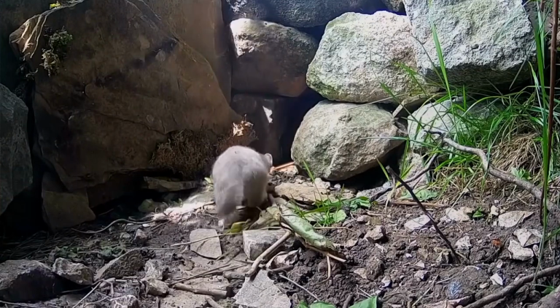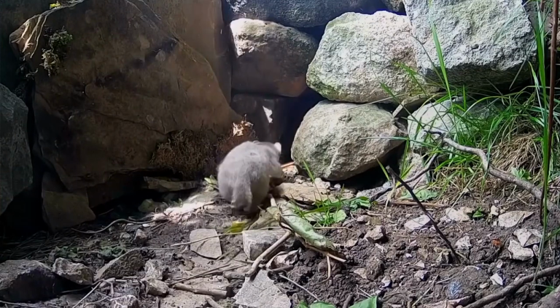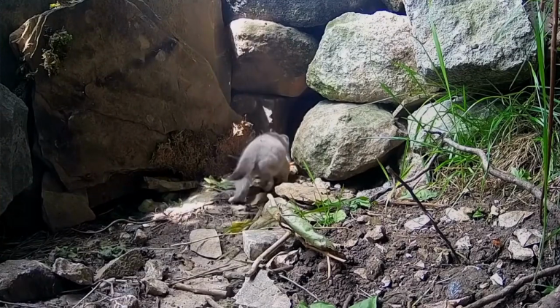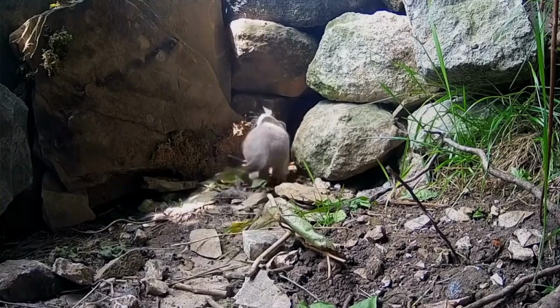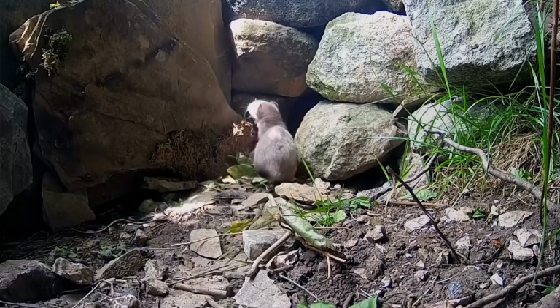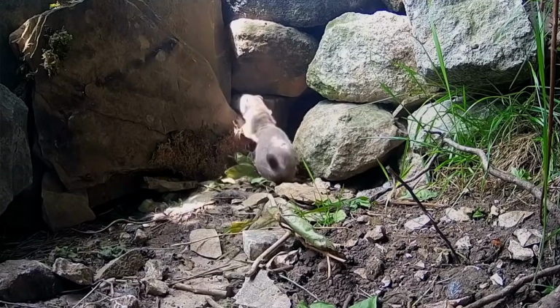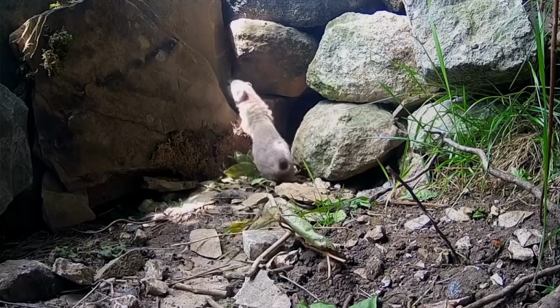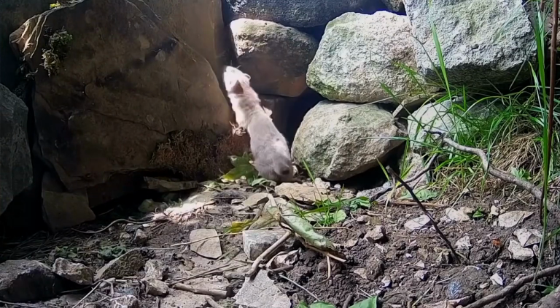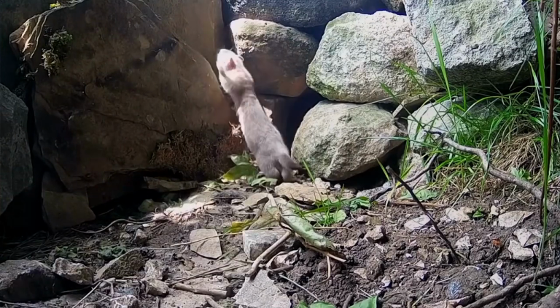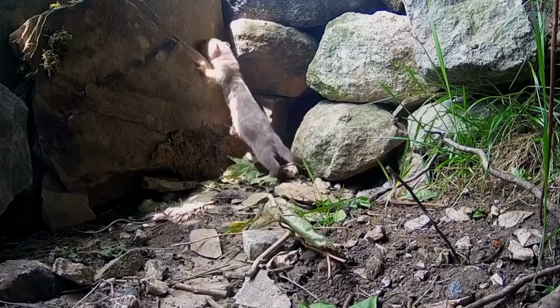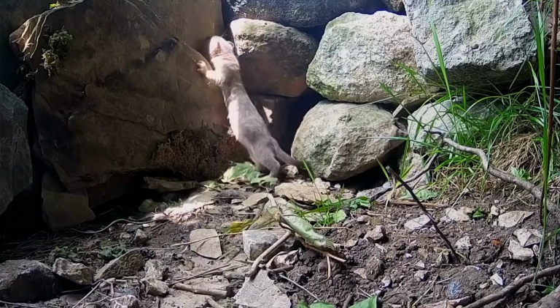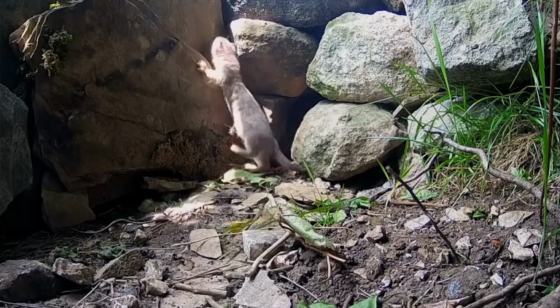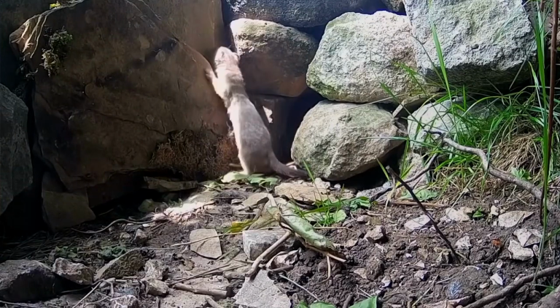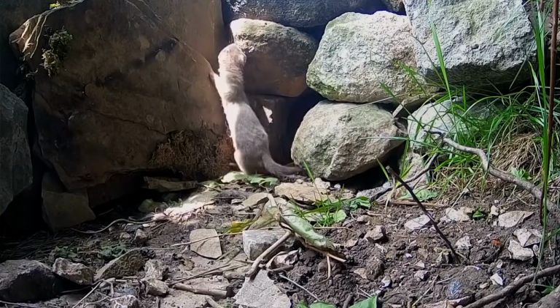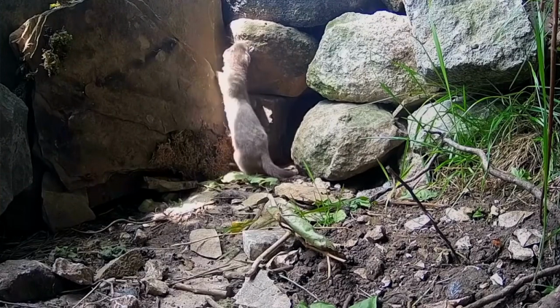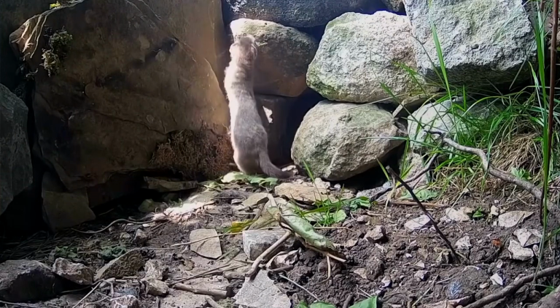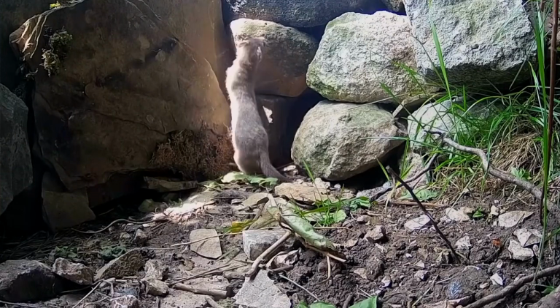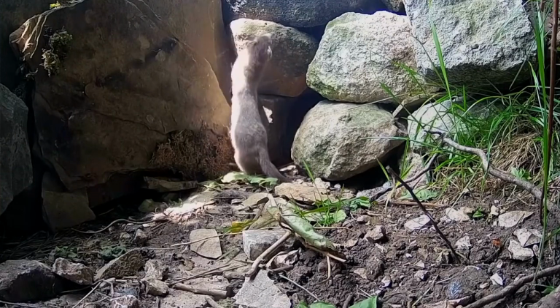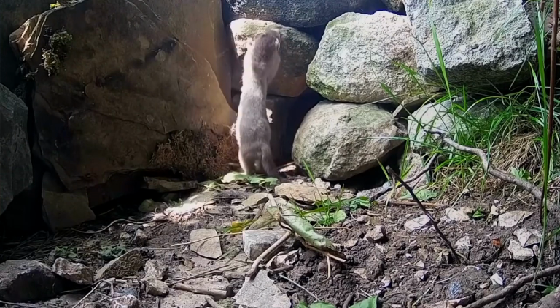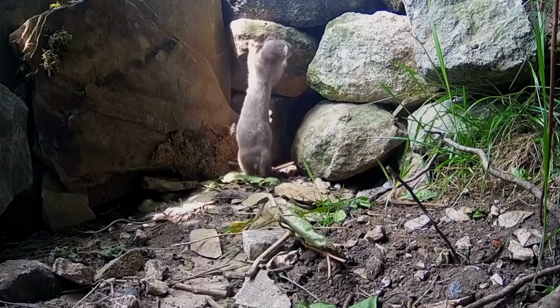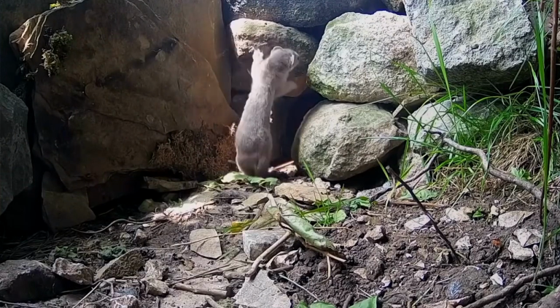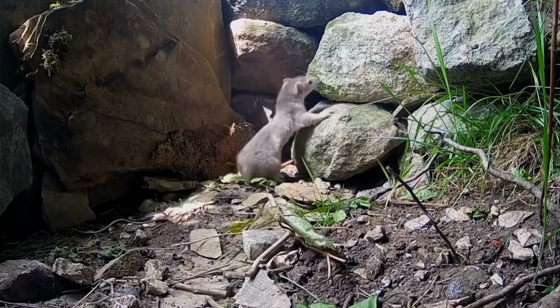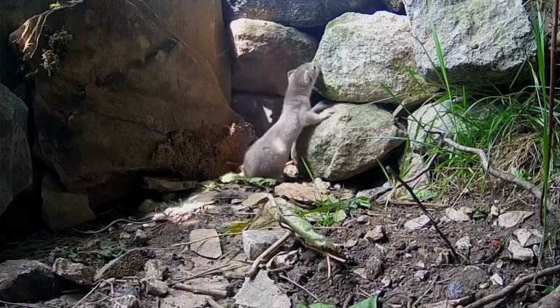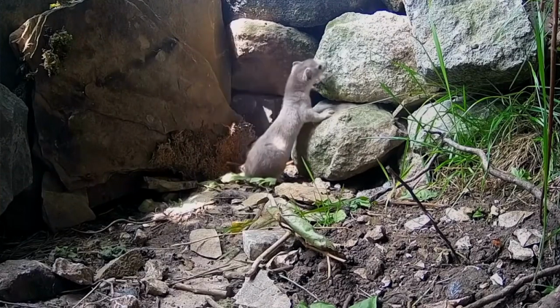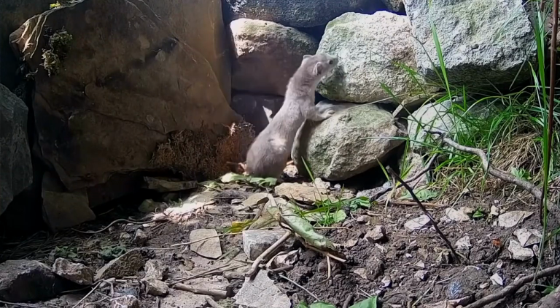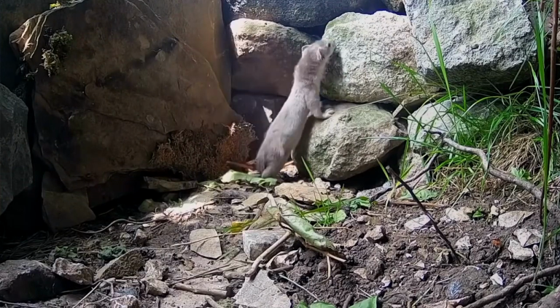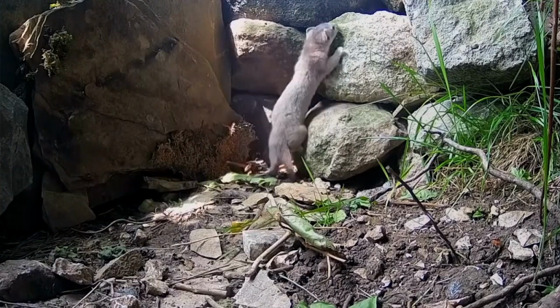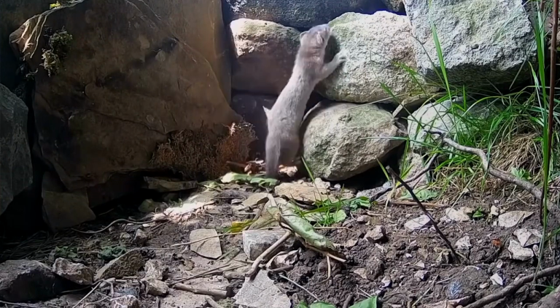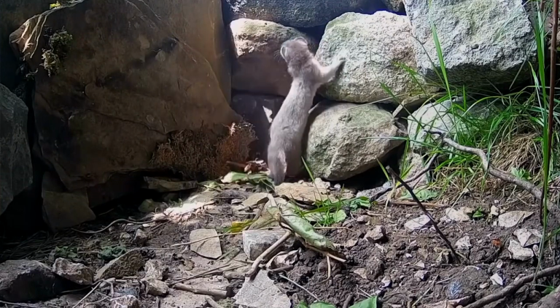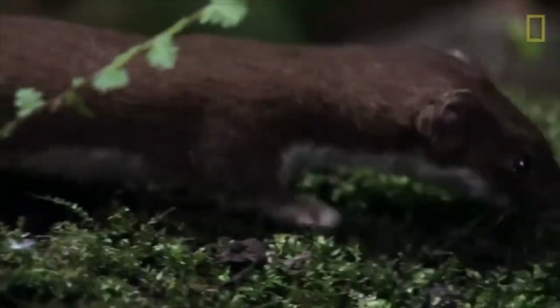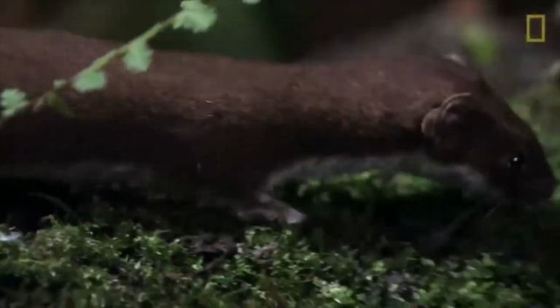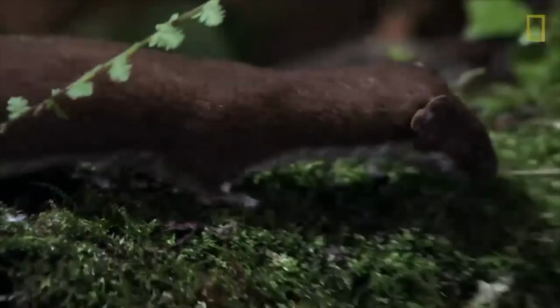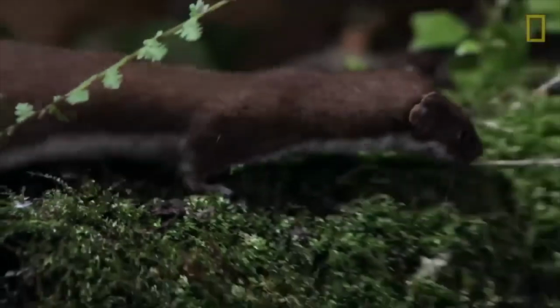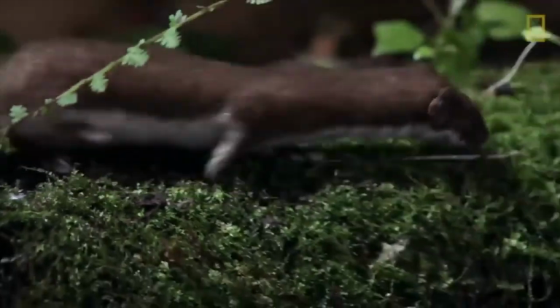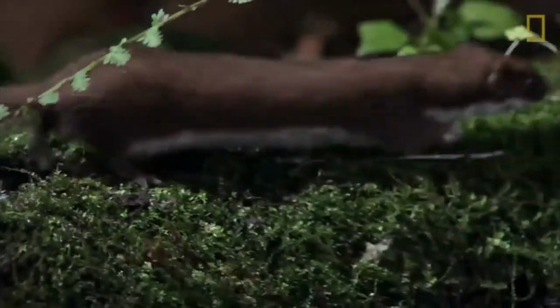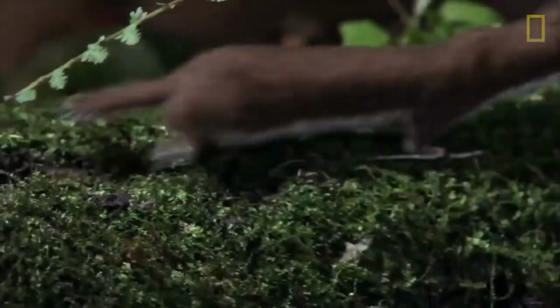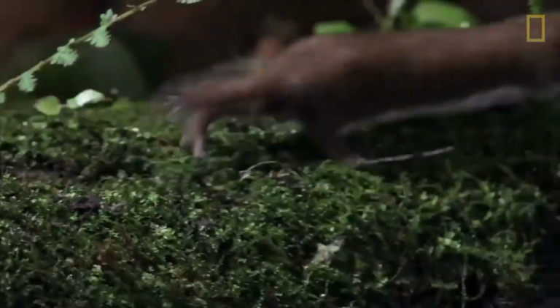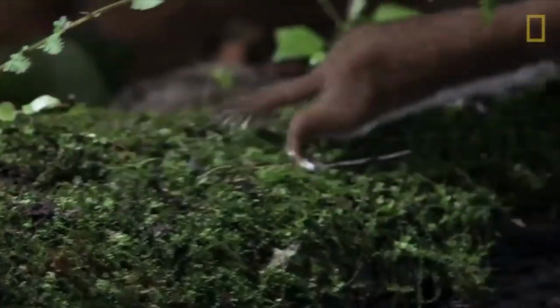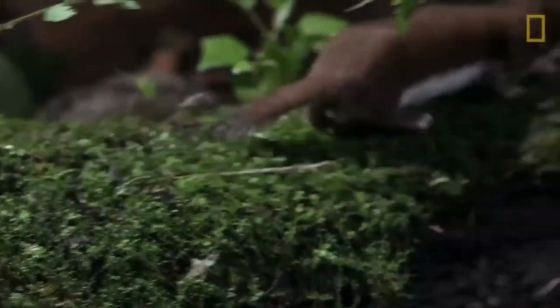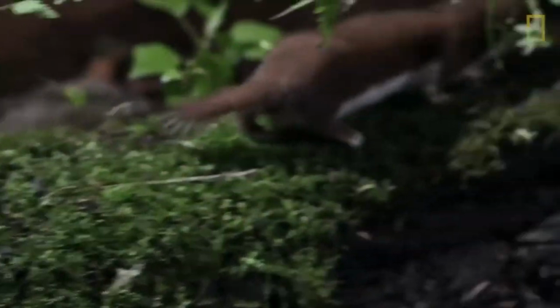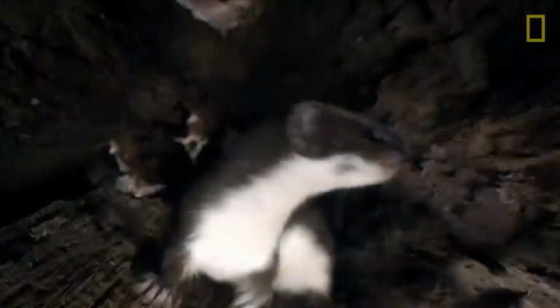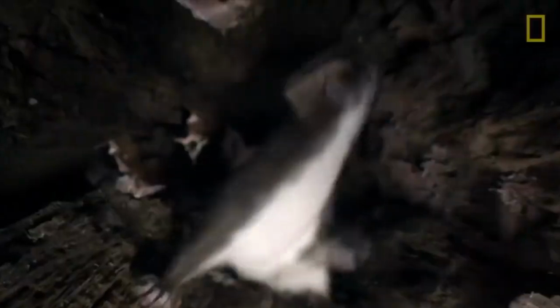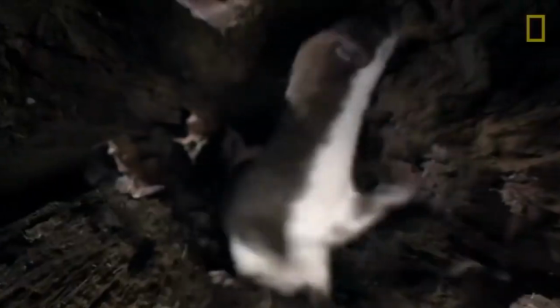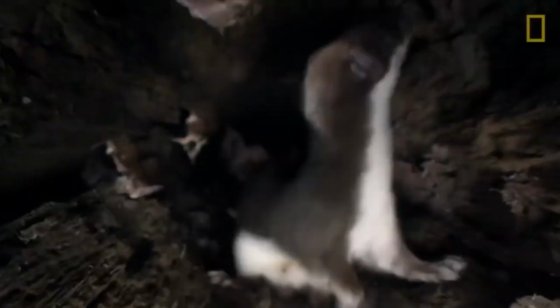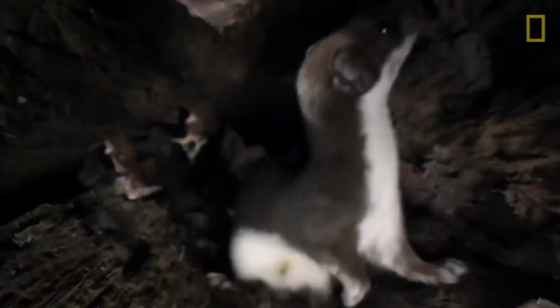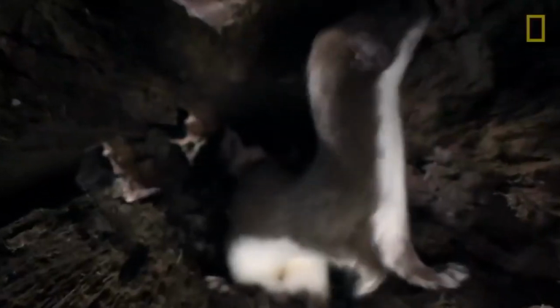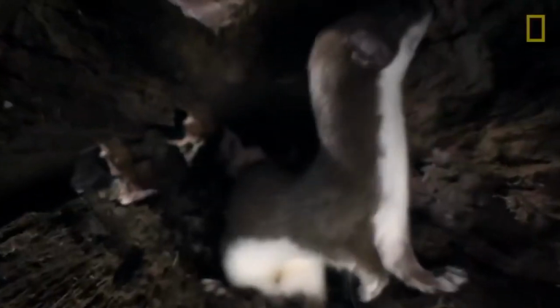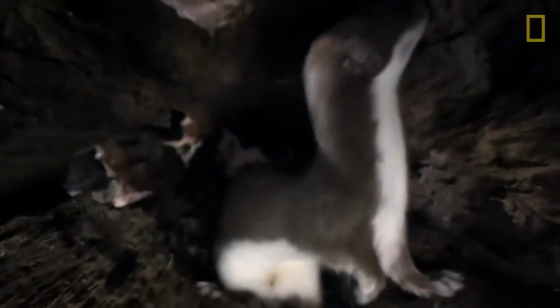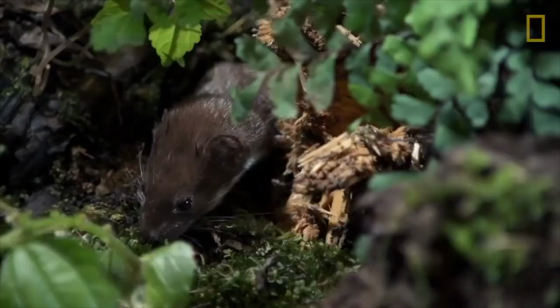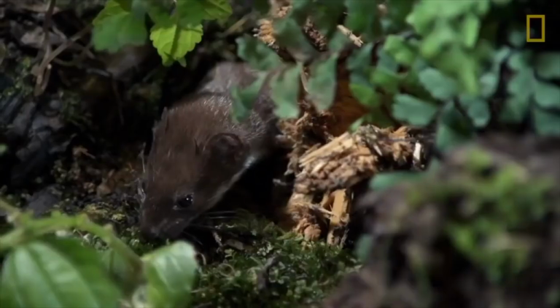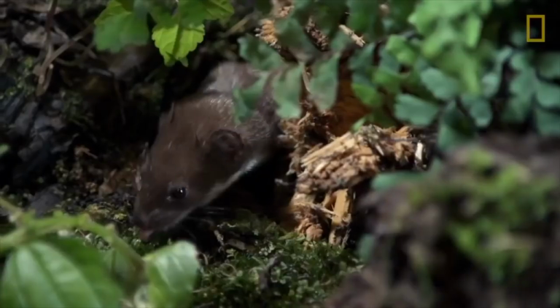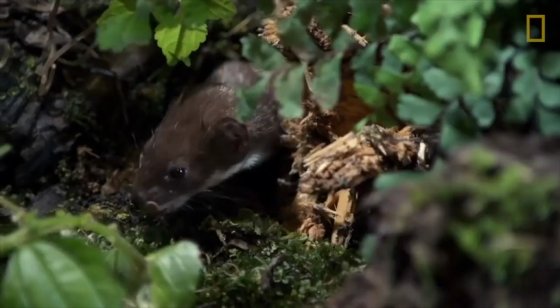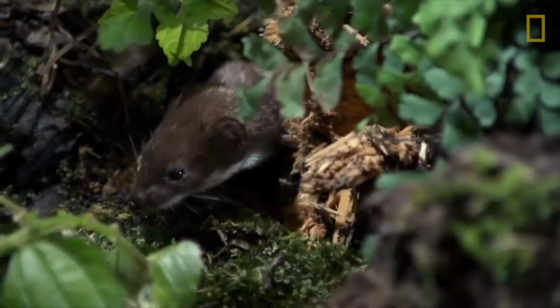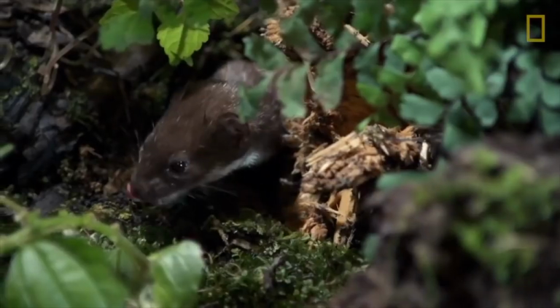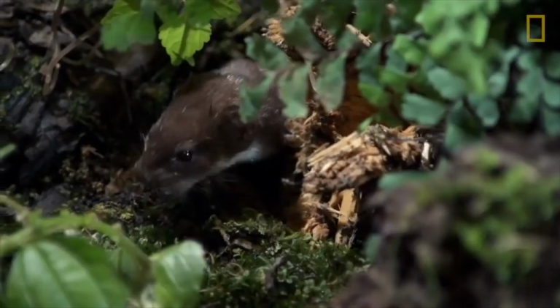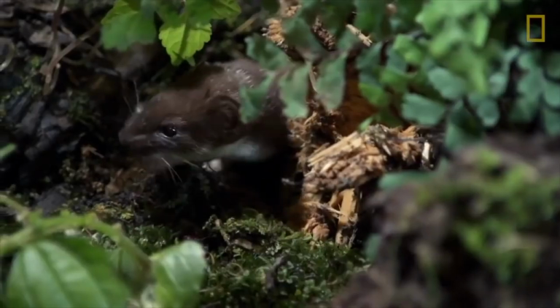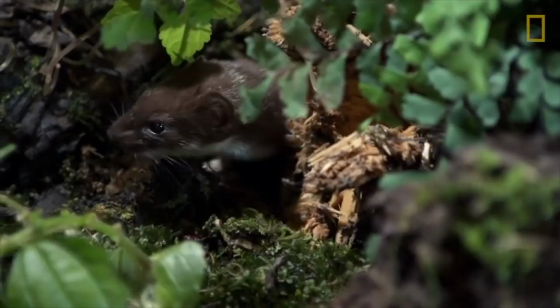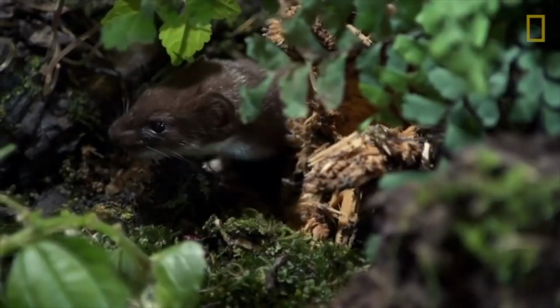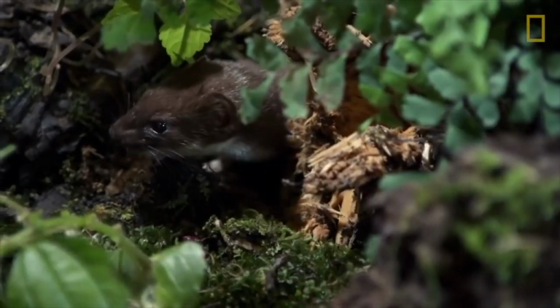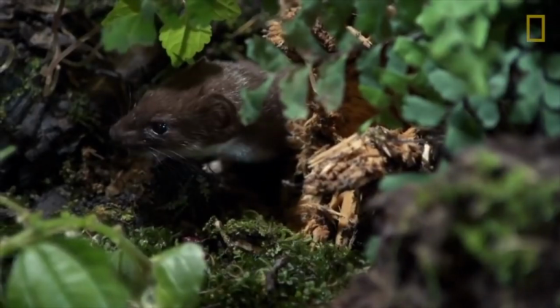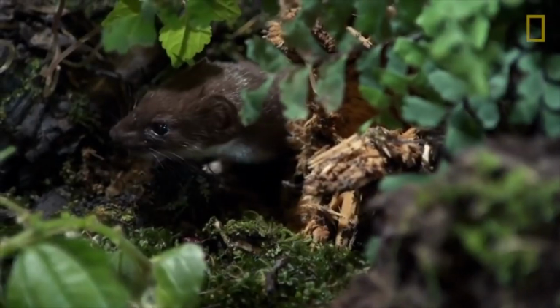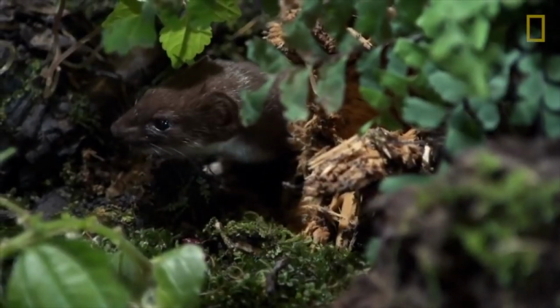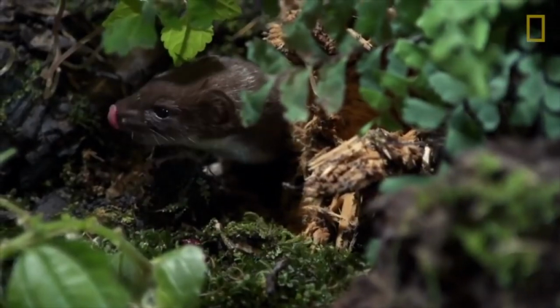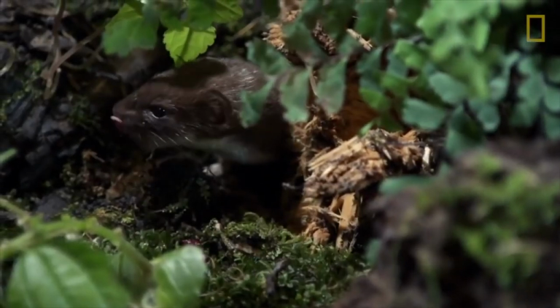They can survive in summer or winter, and usually live in abandoned tunnels, hollowed-out logs, or nests under rocks.